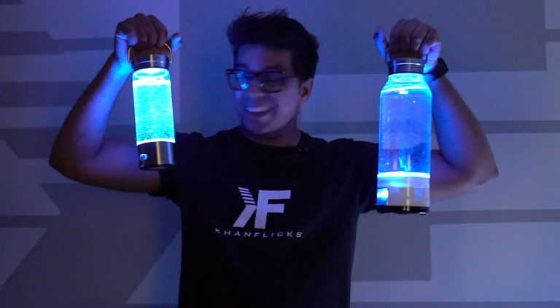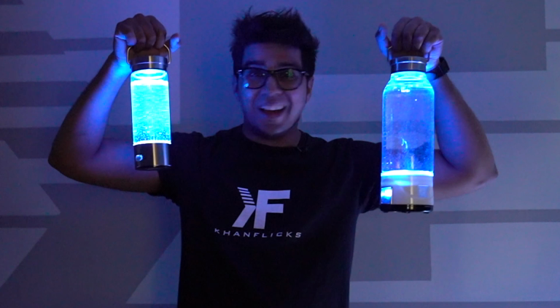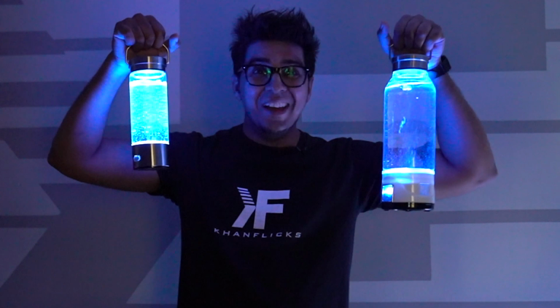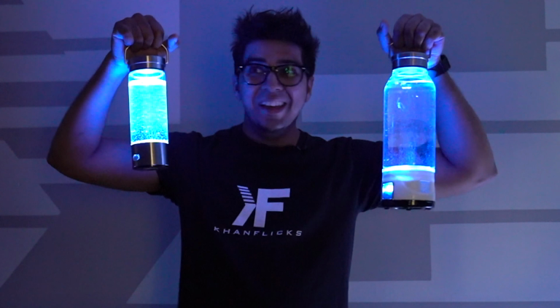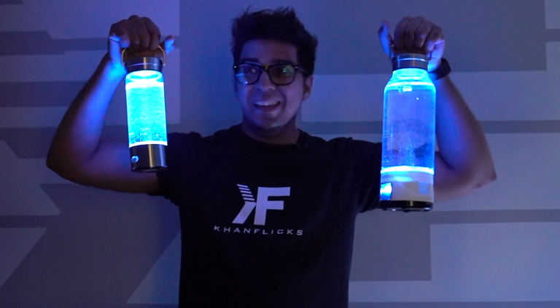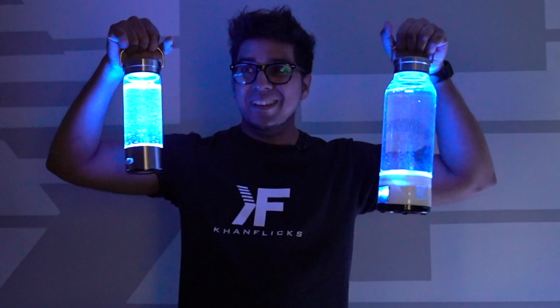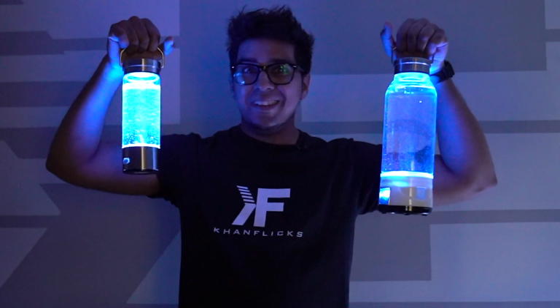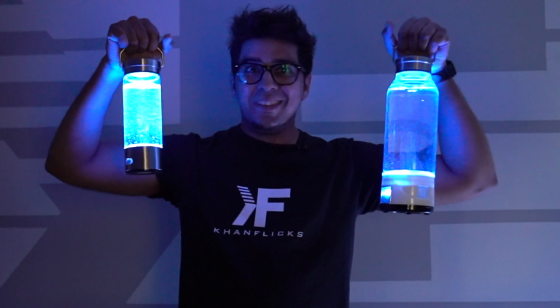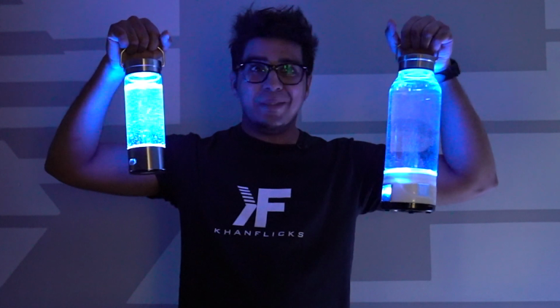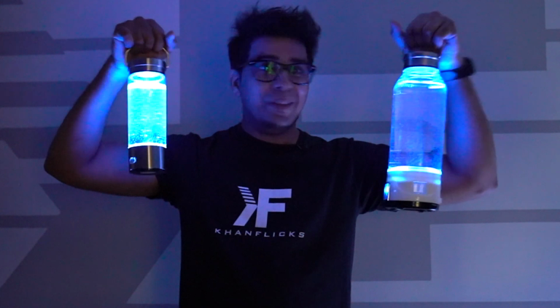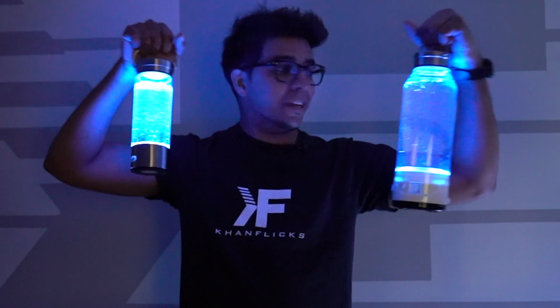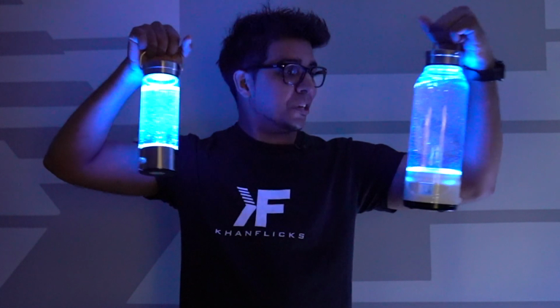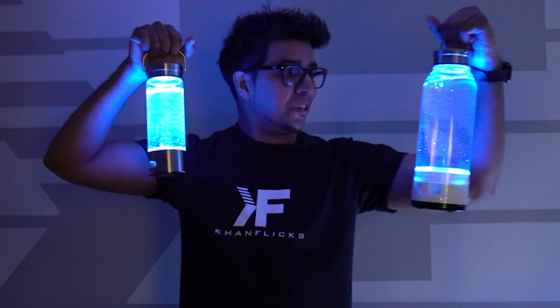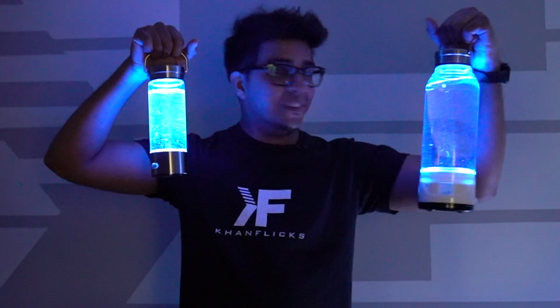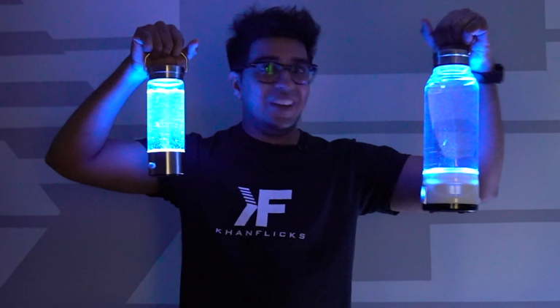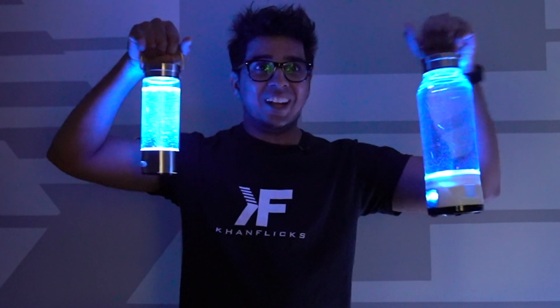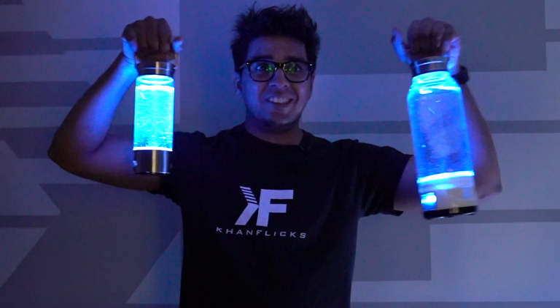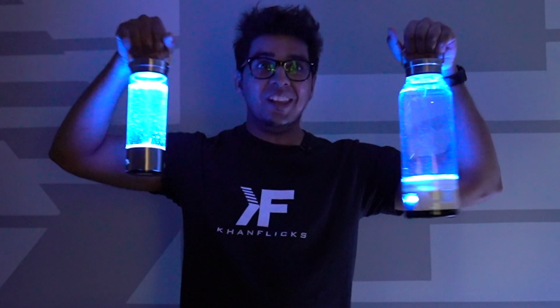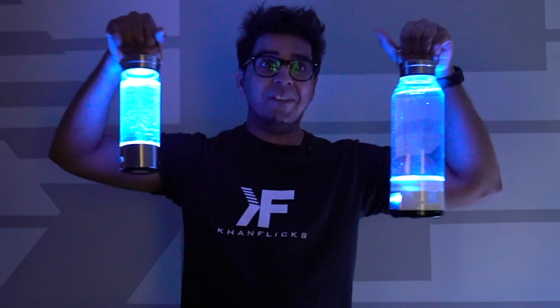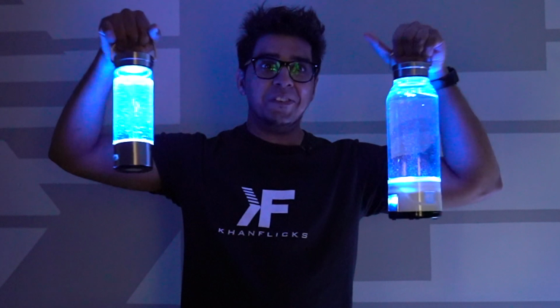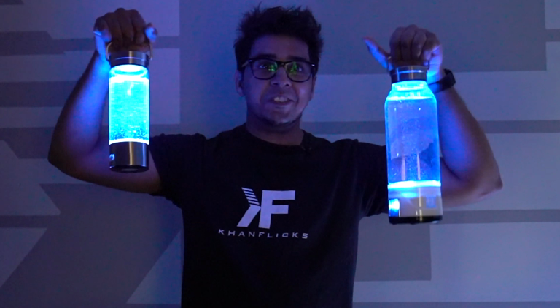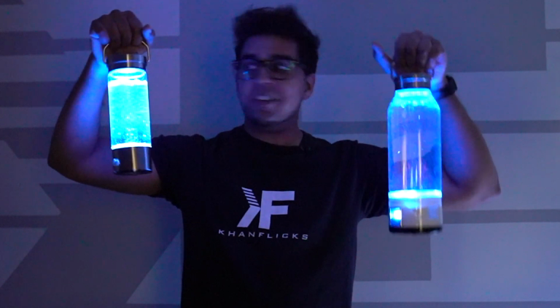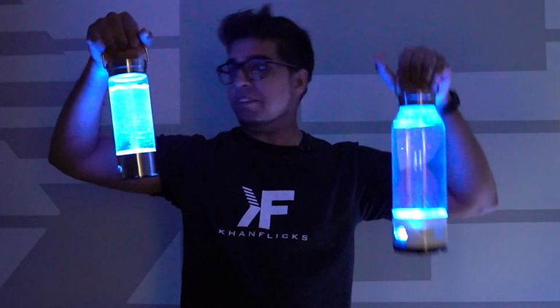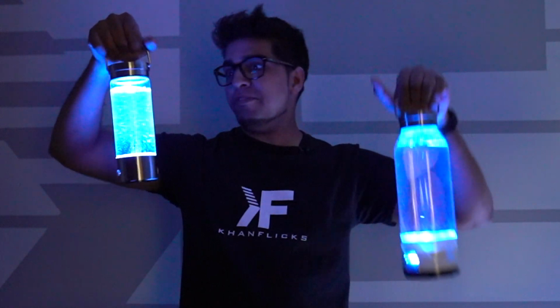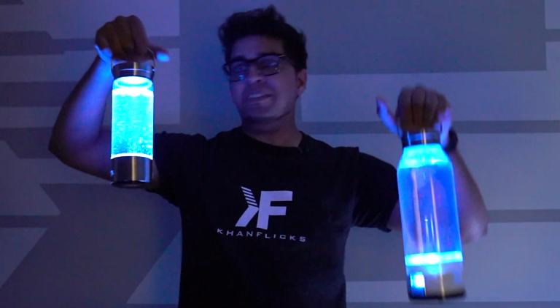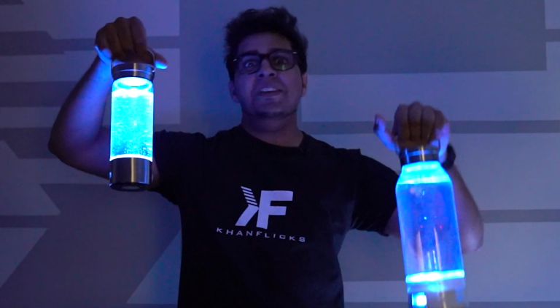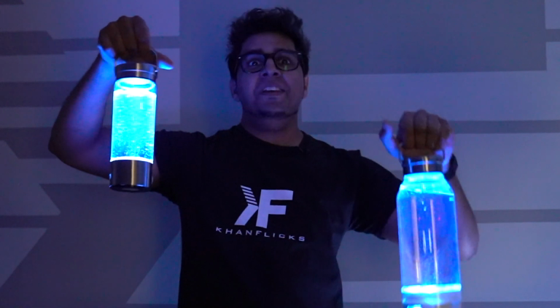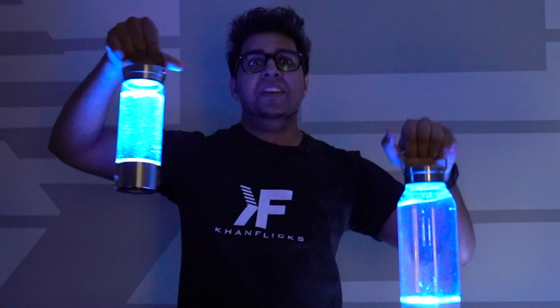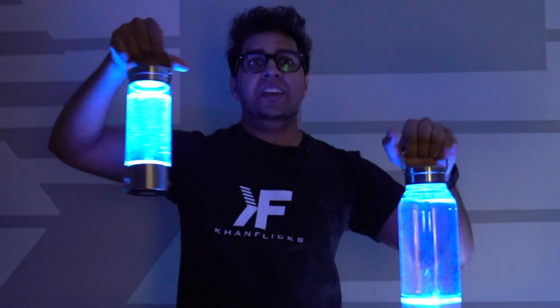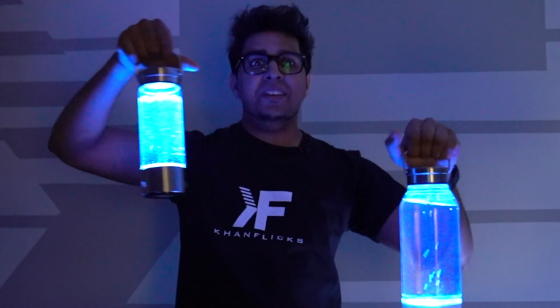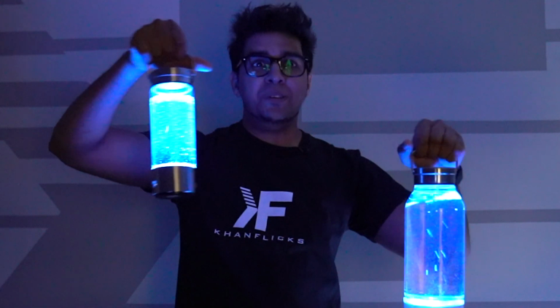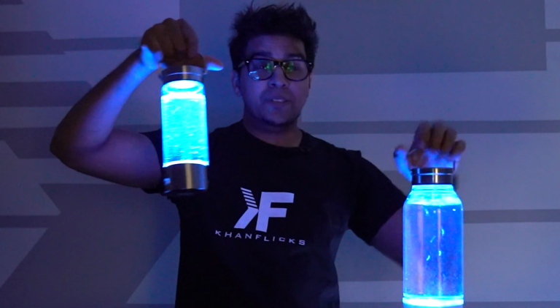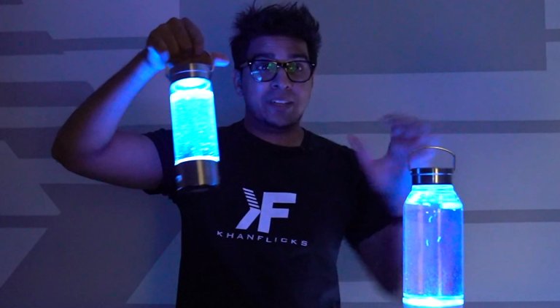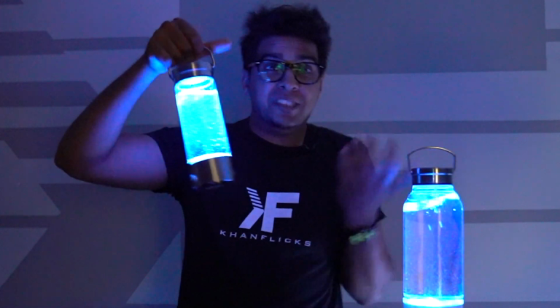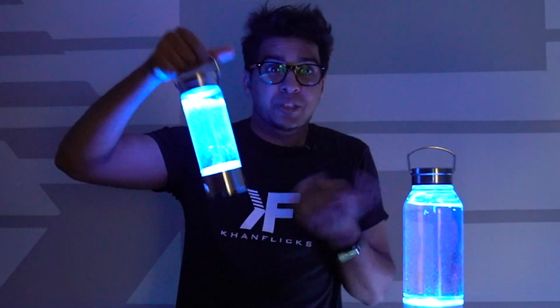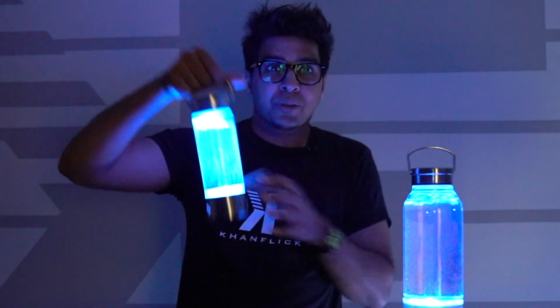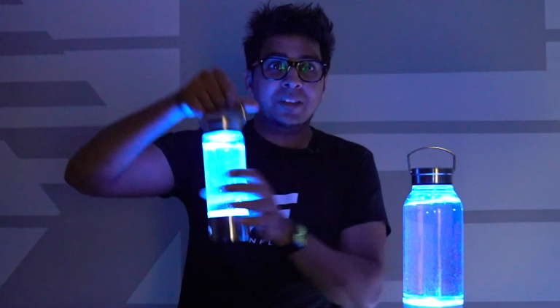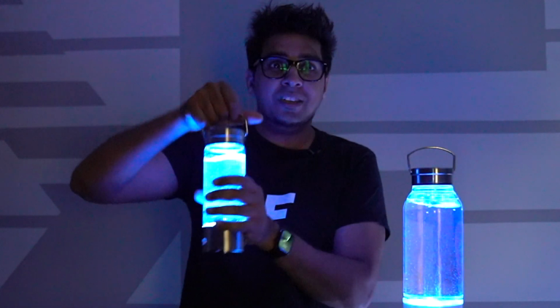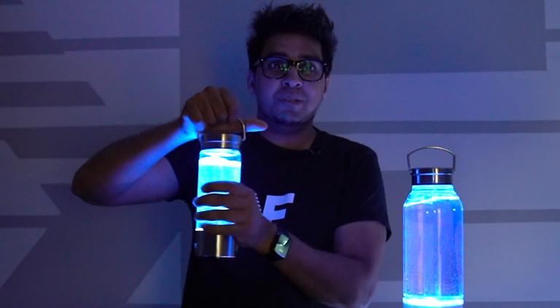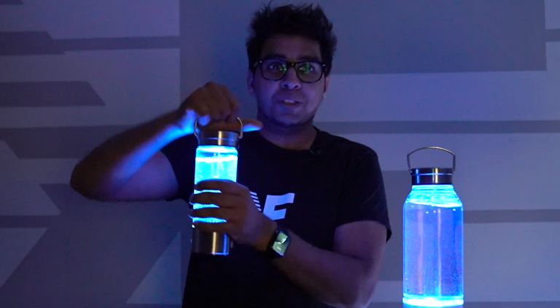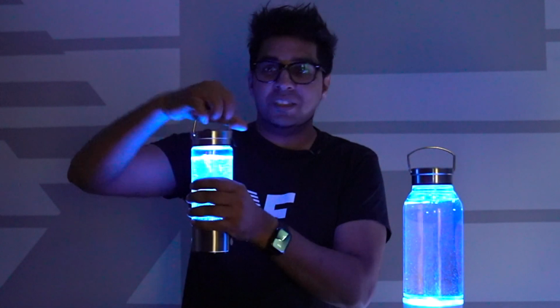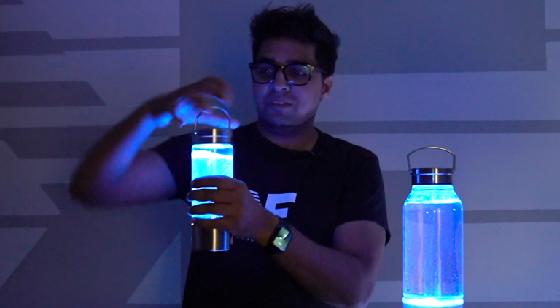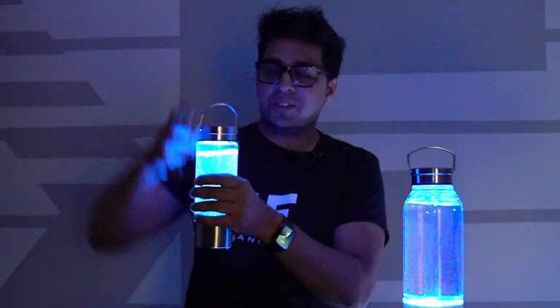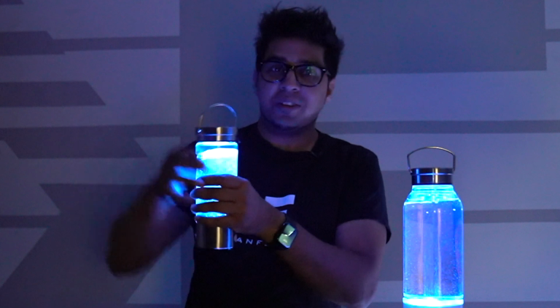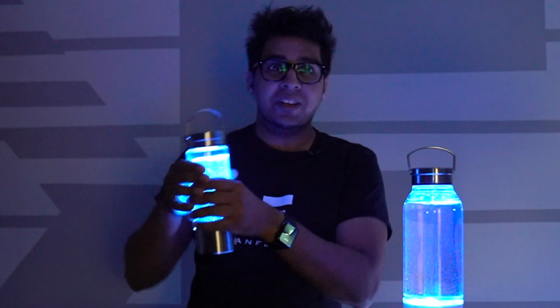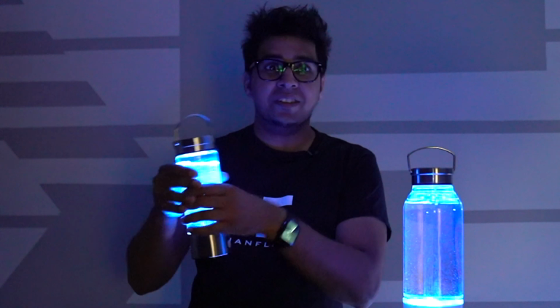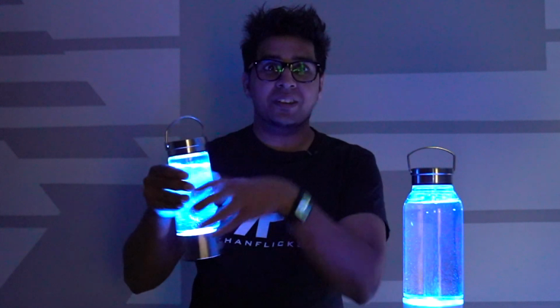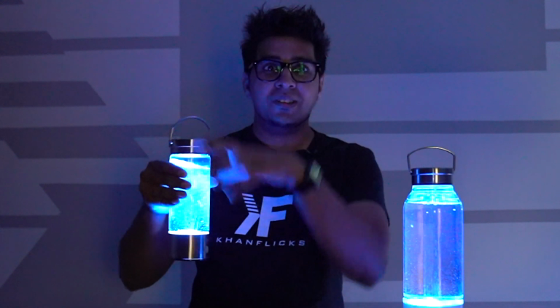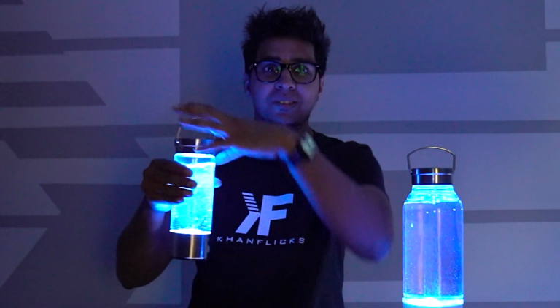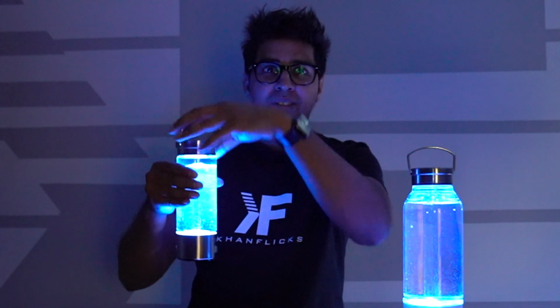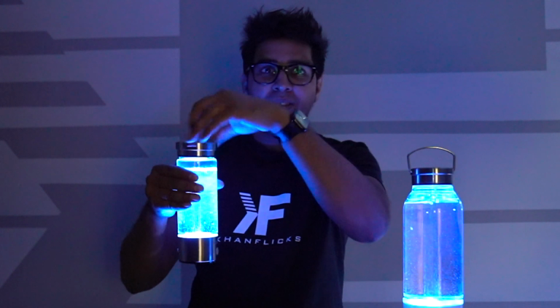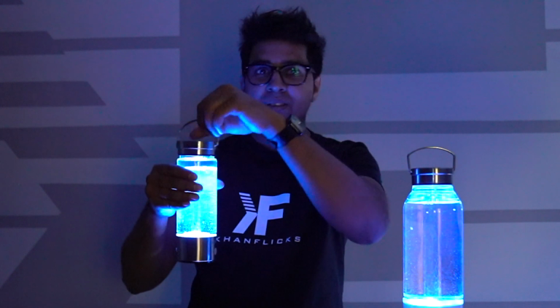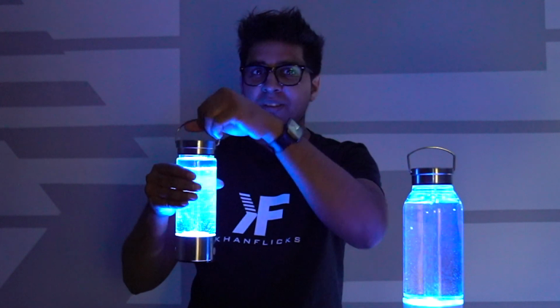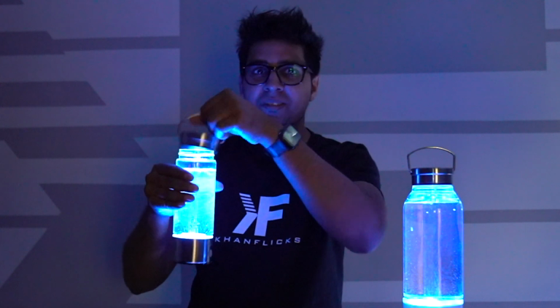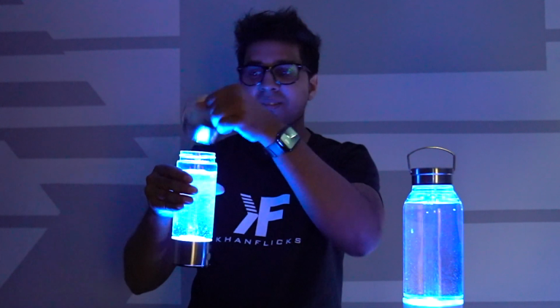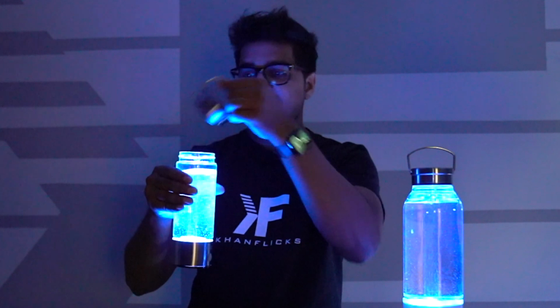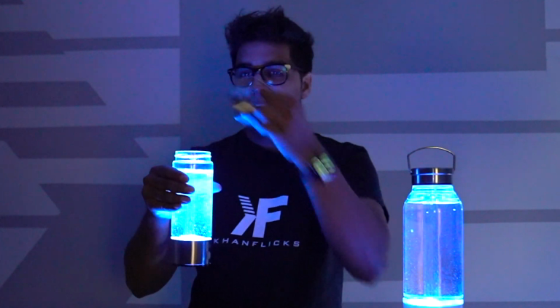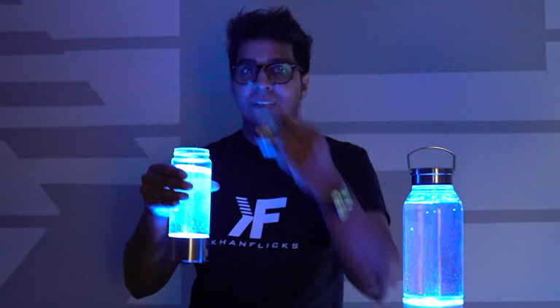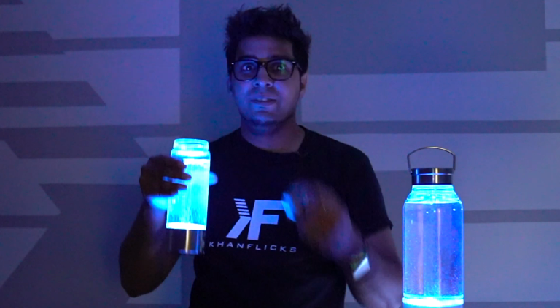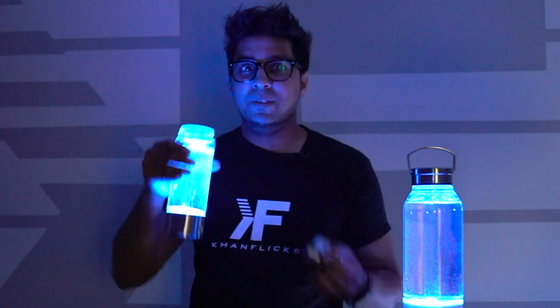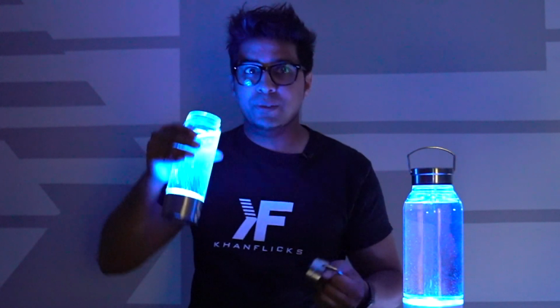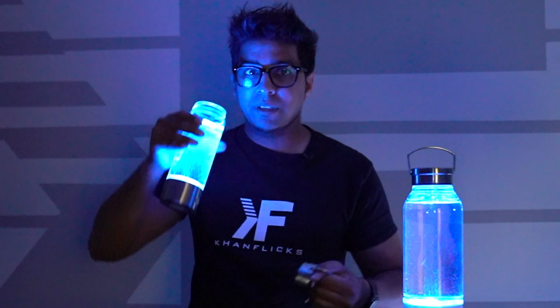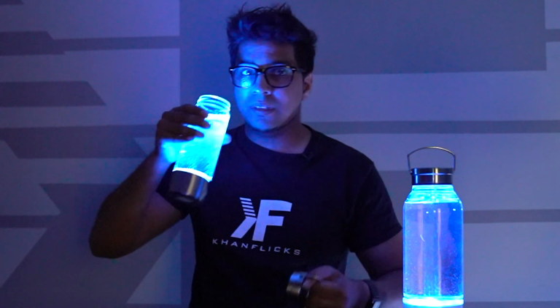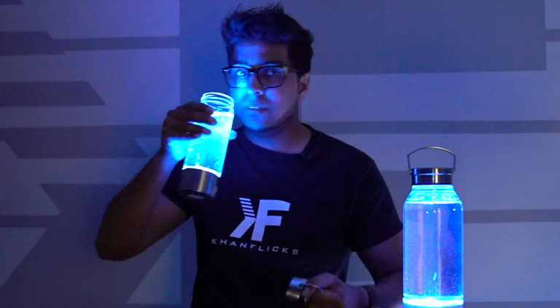This is some next-level stuff and you can actually drink this which is even crazier — you can even do it like this.